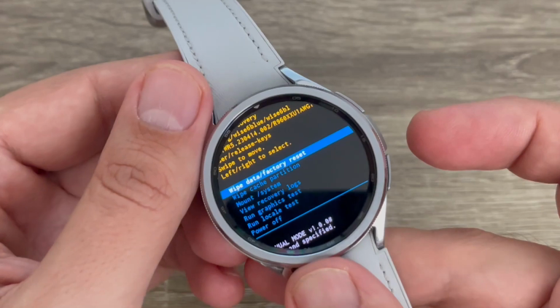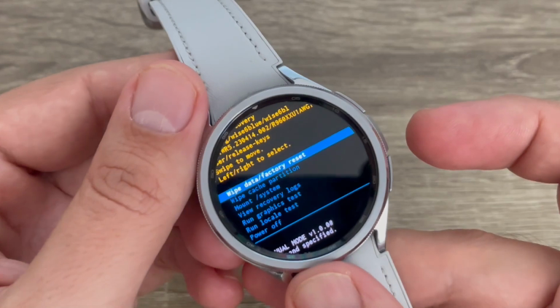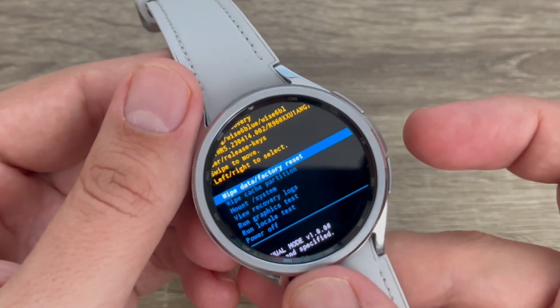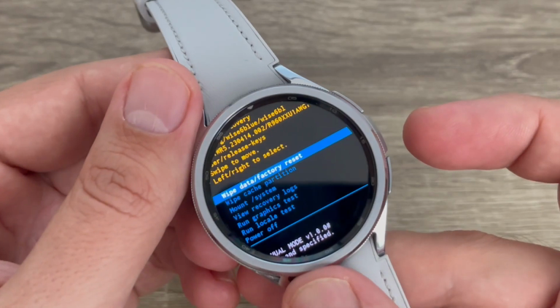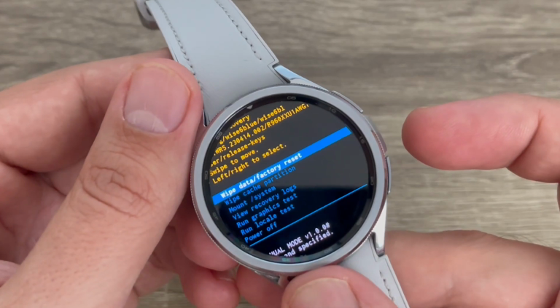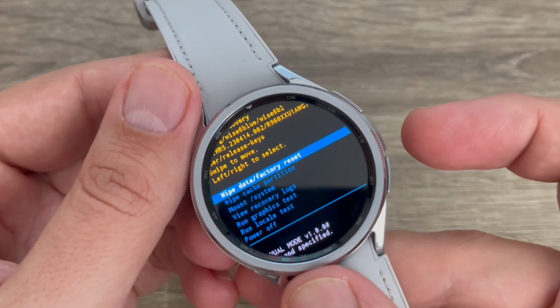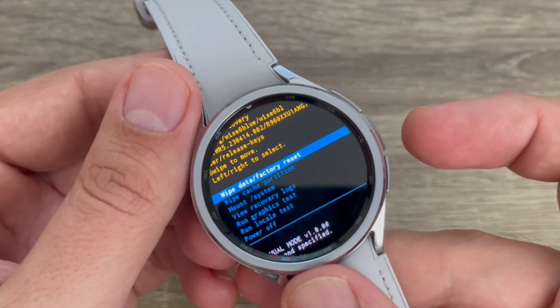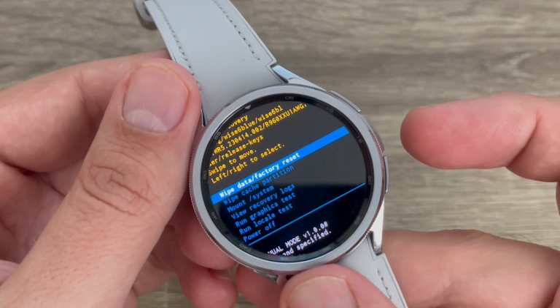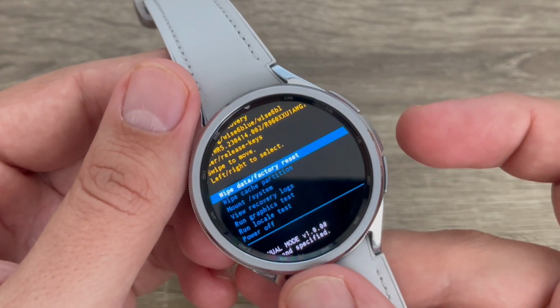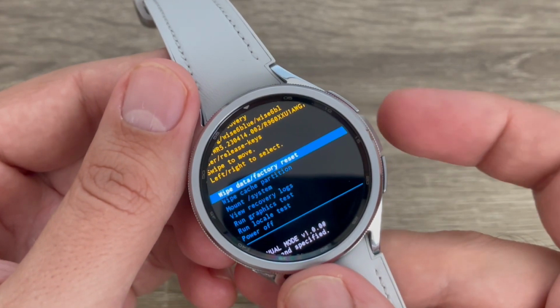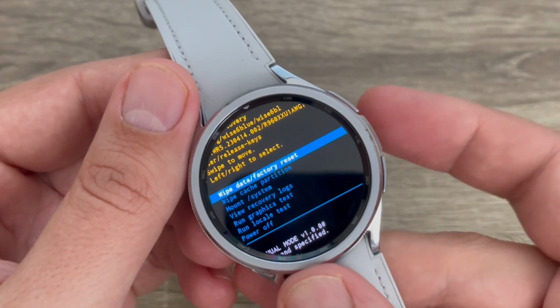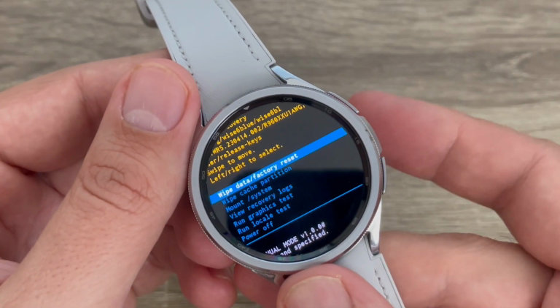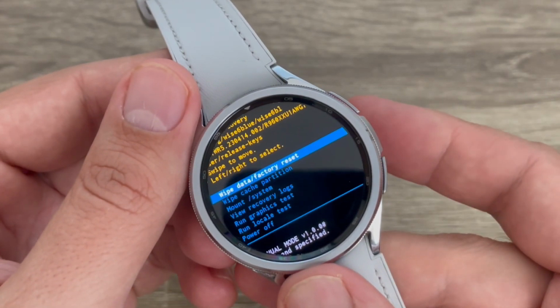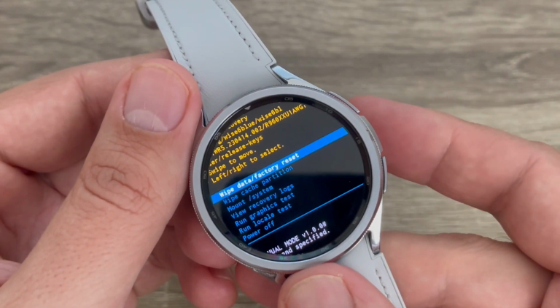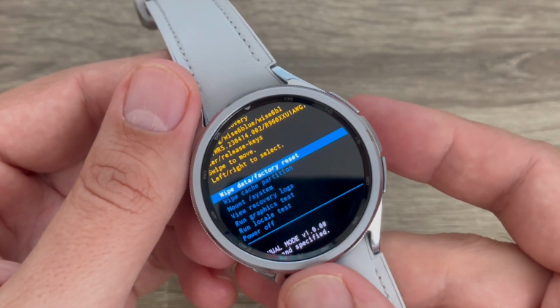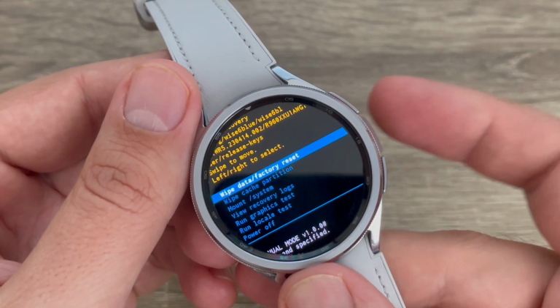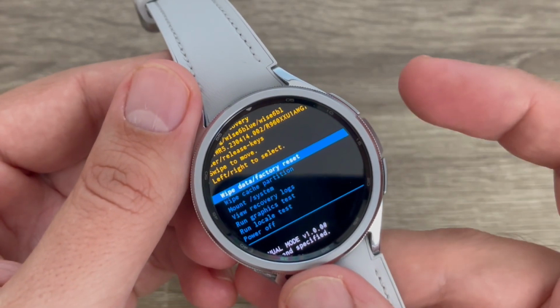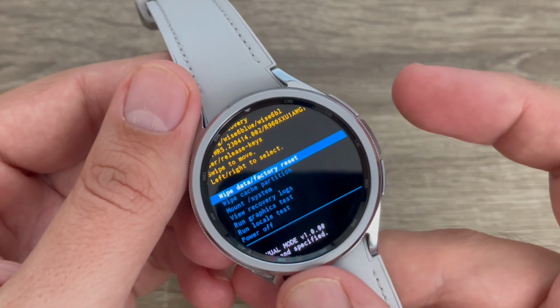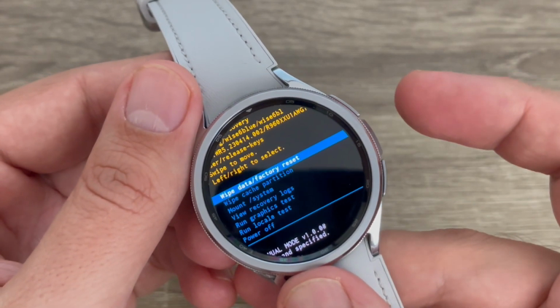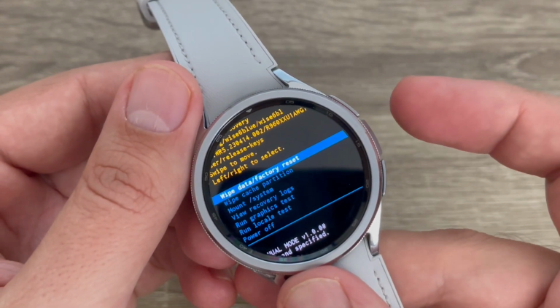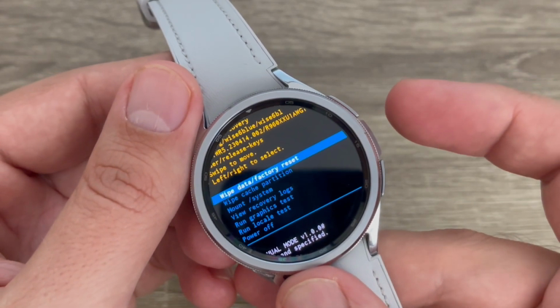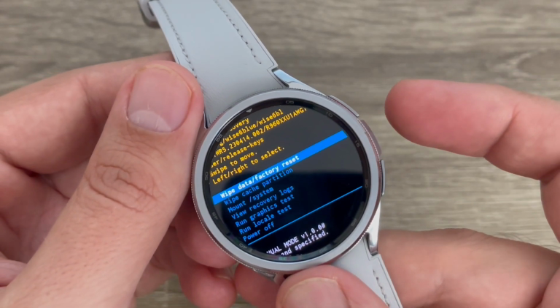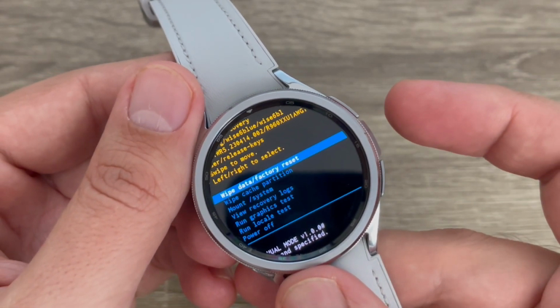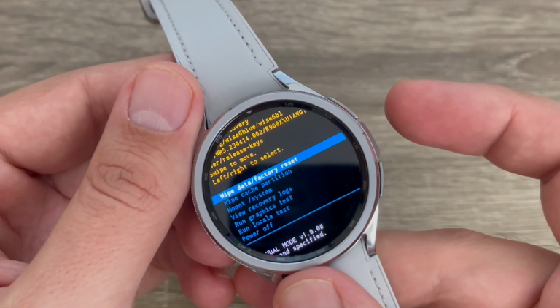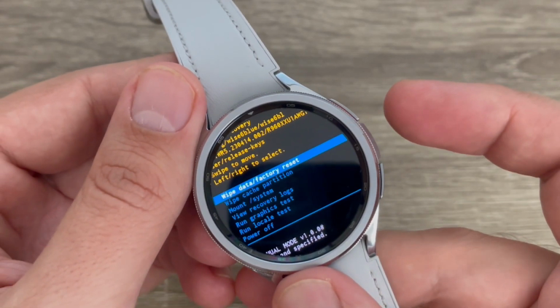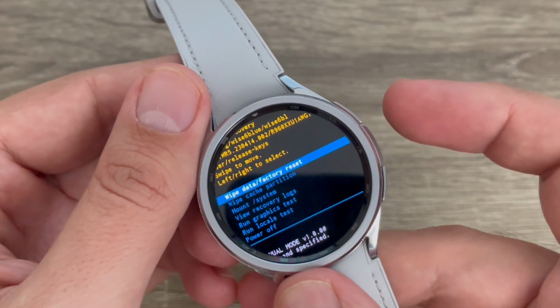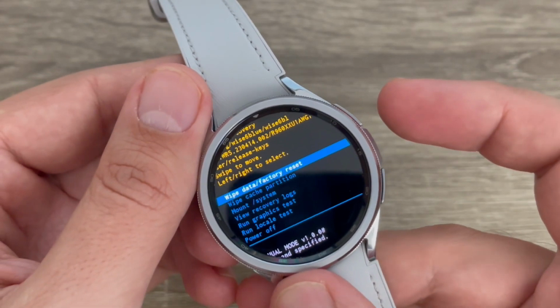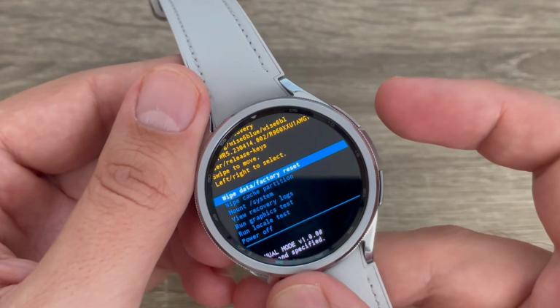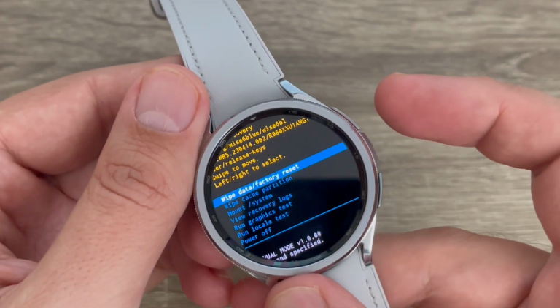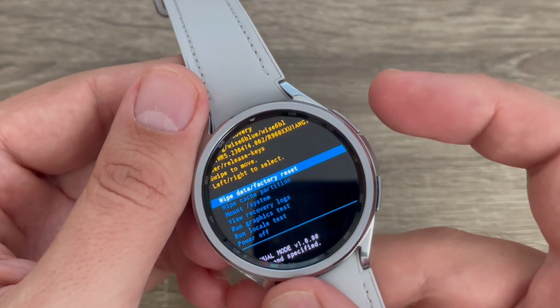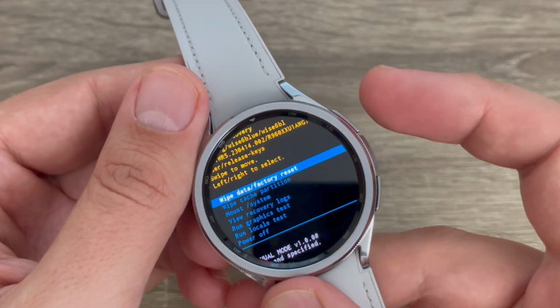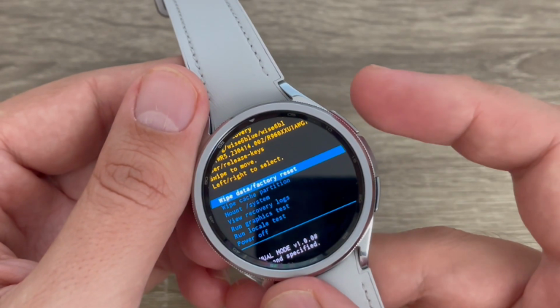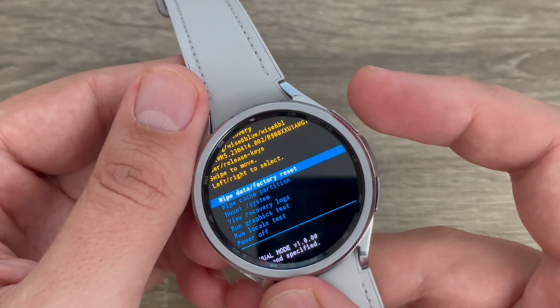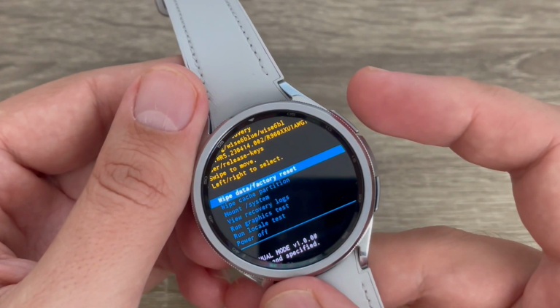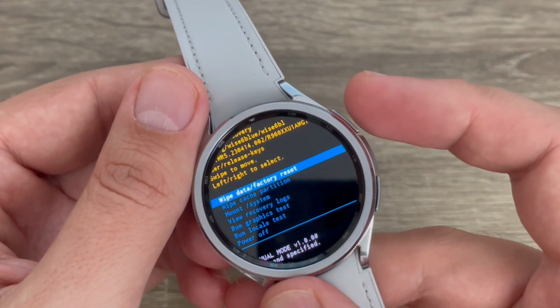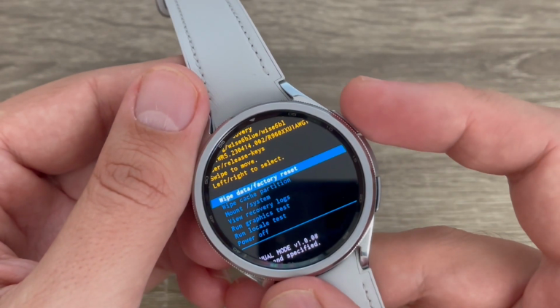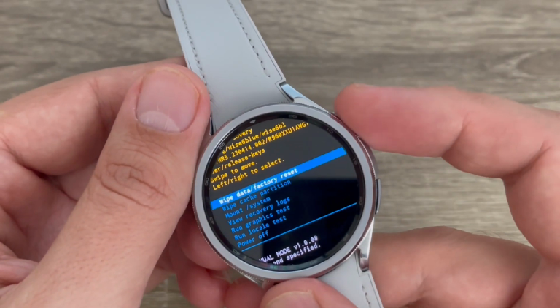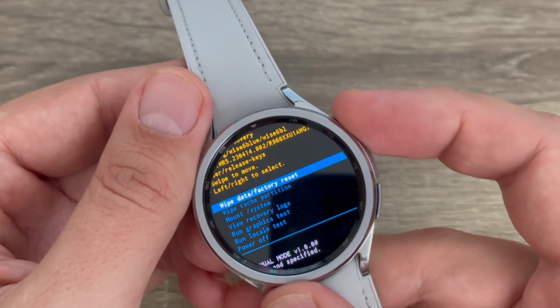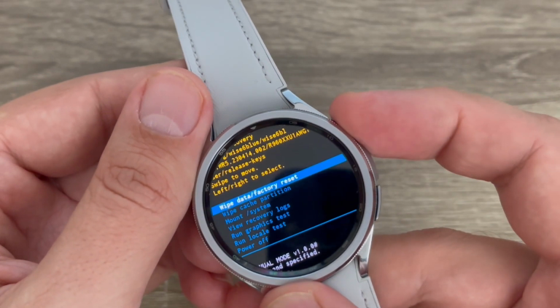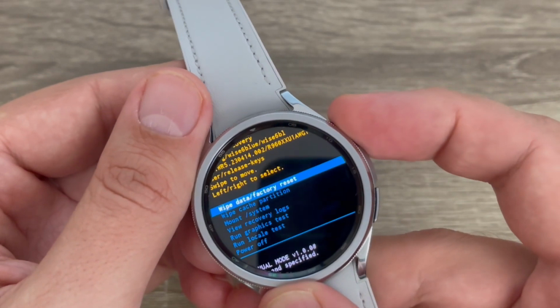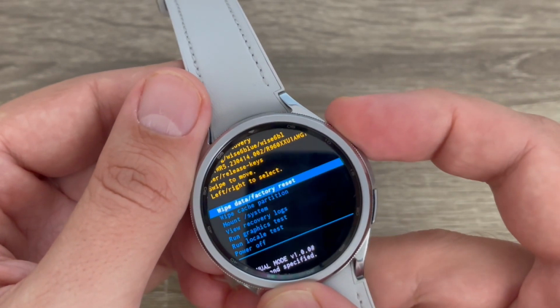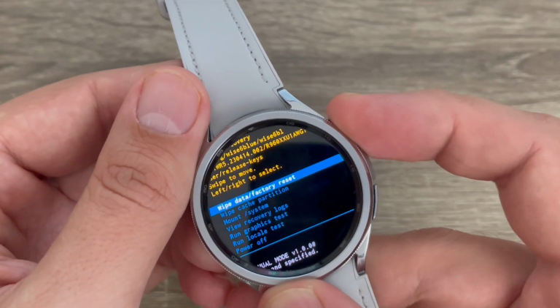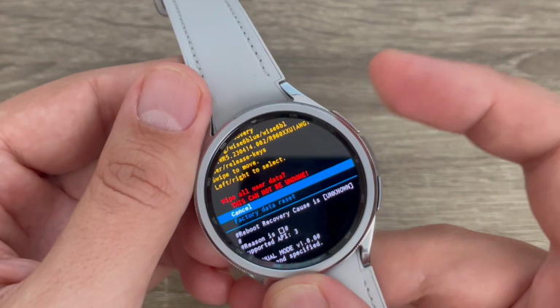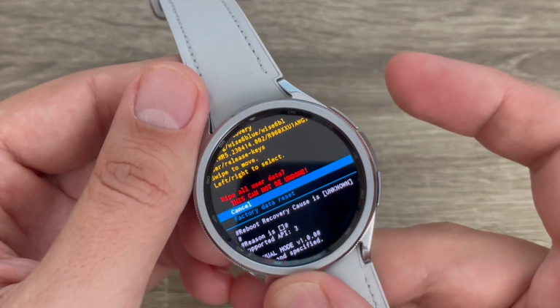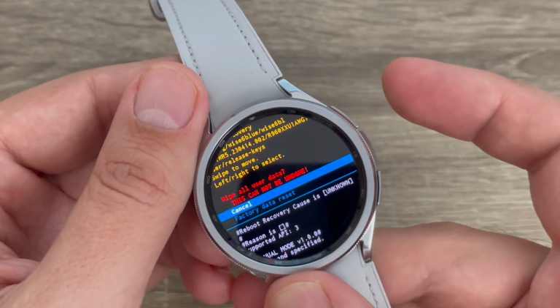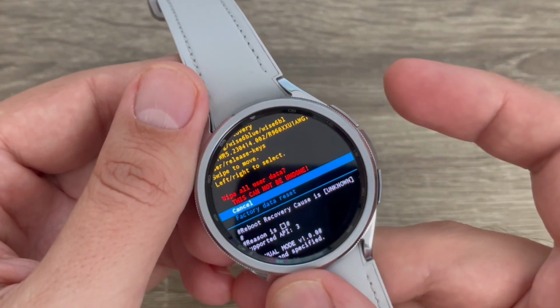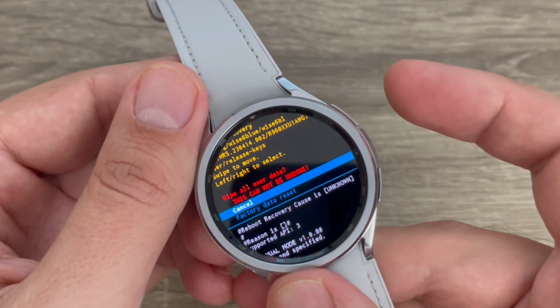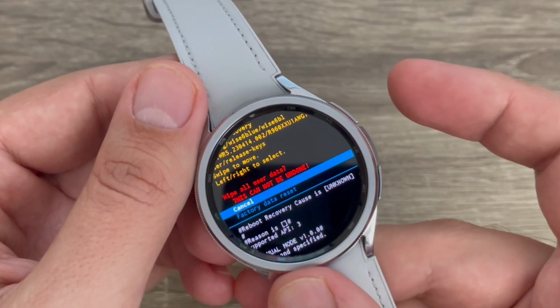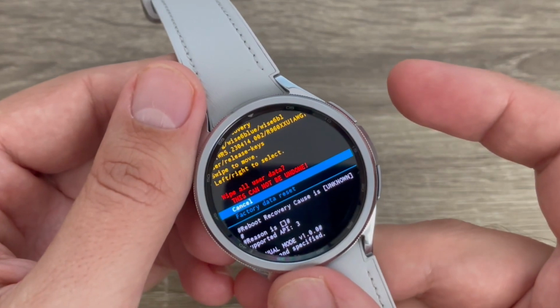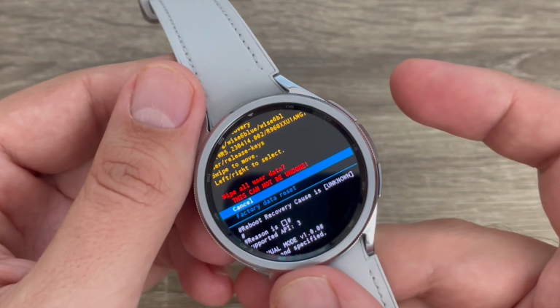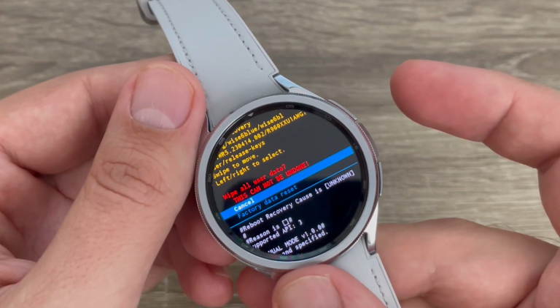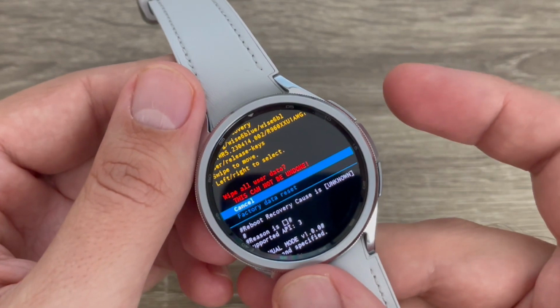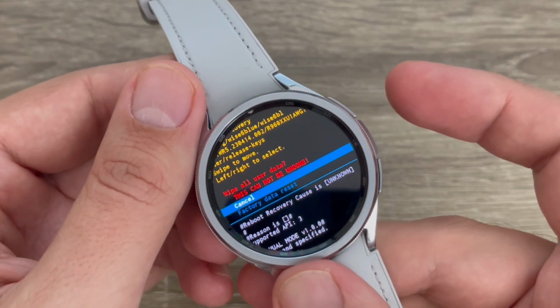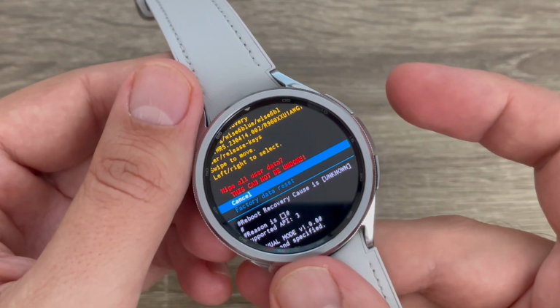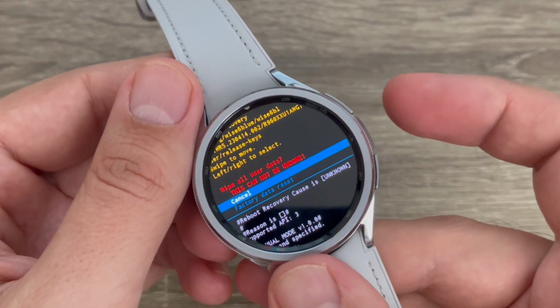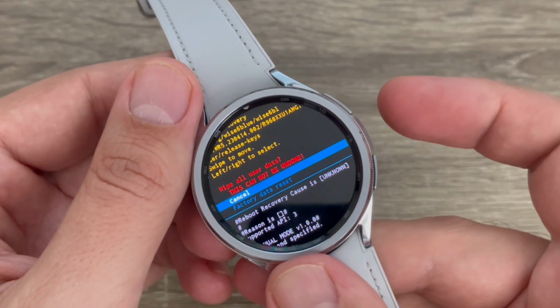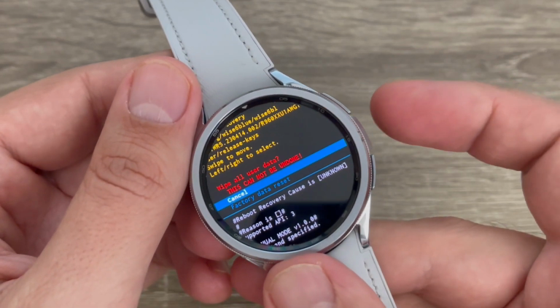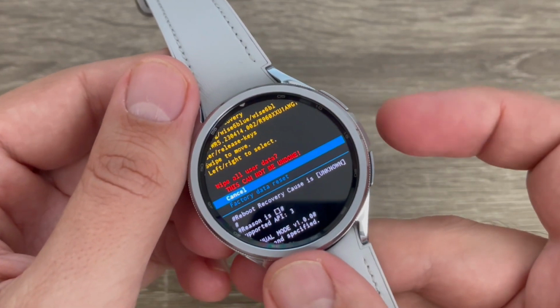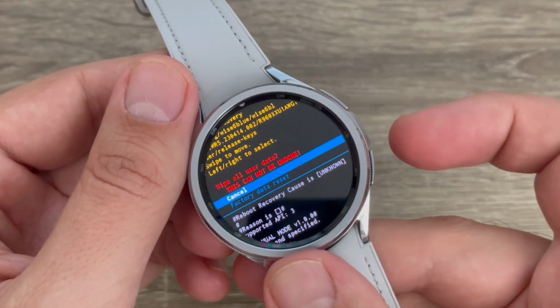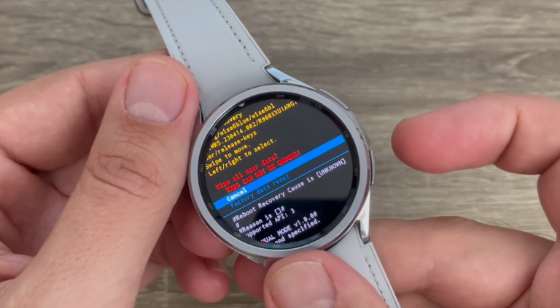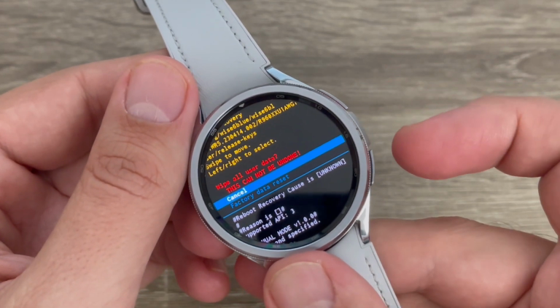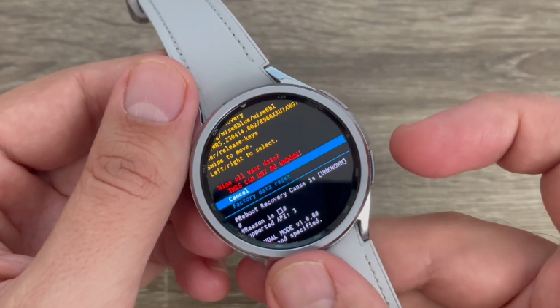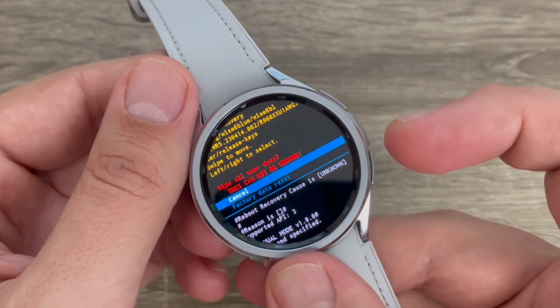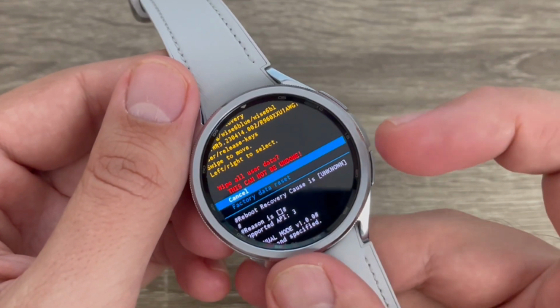Hi guys and welcome to the GSM APC YouTube channel. In this video I will show you how to do a hard reset on Samsung Galaxy Watch 6.